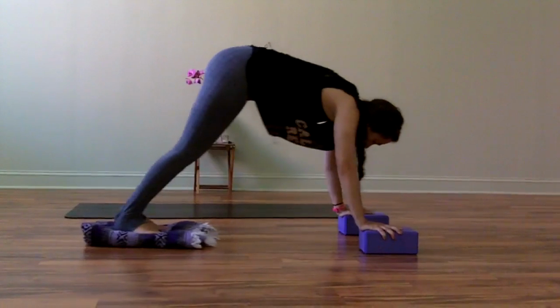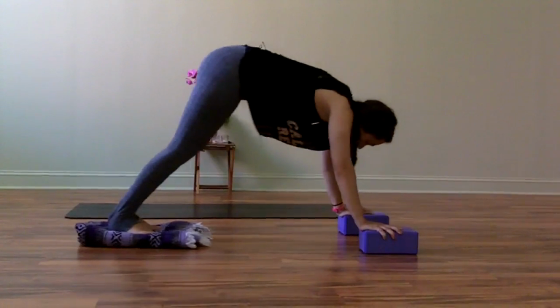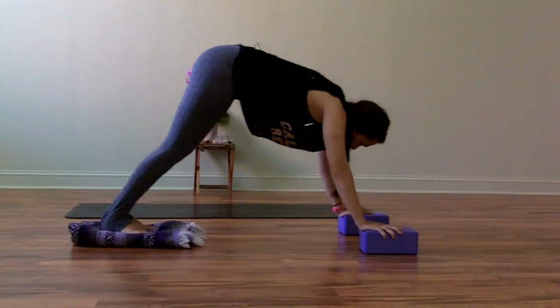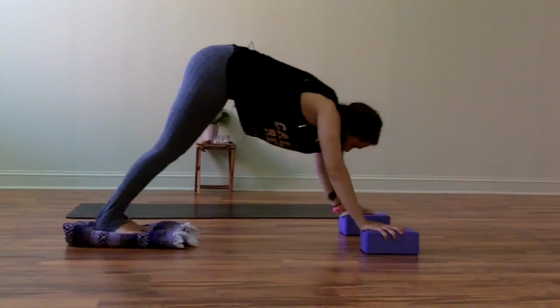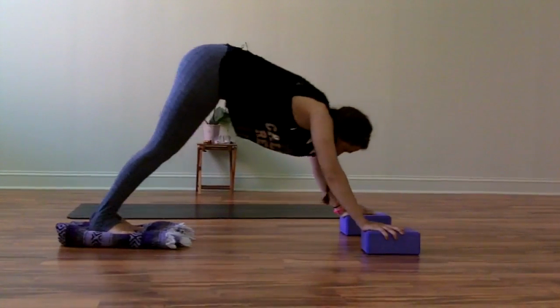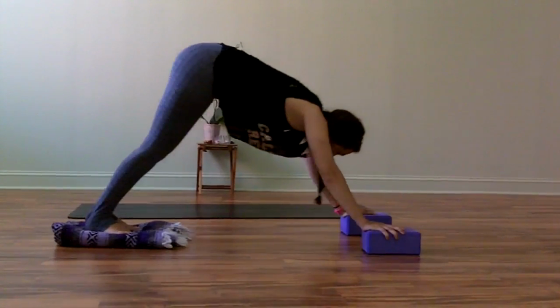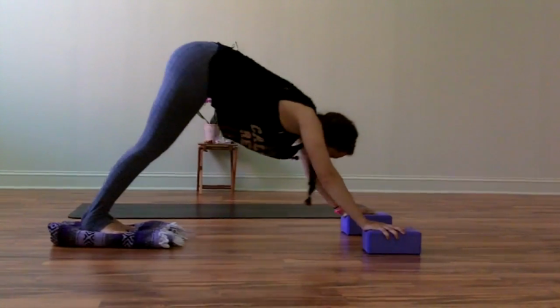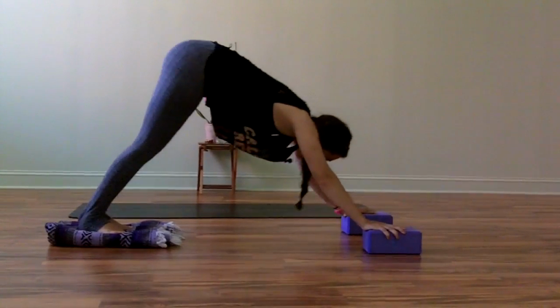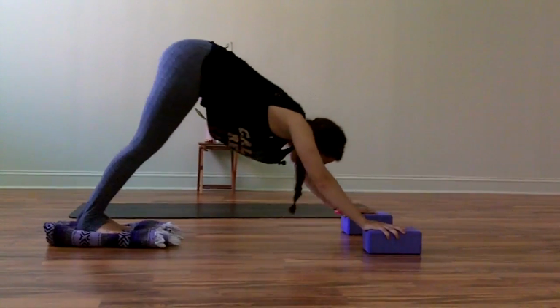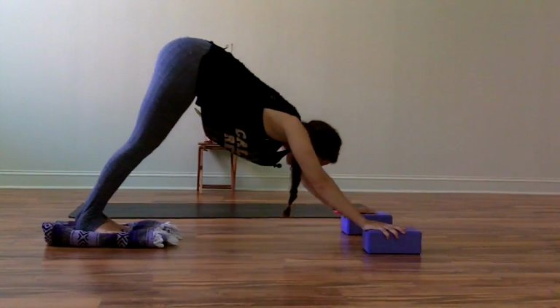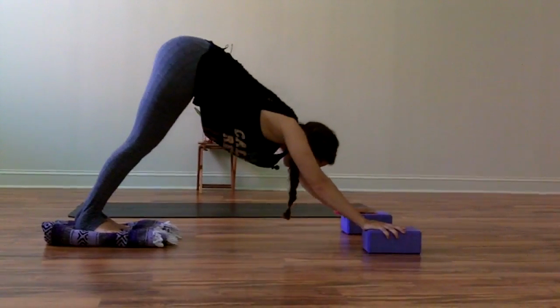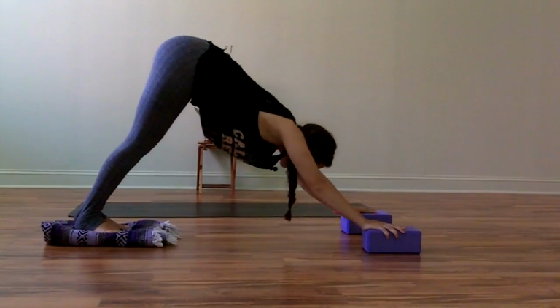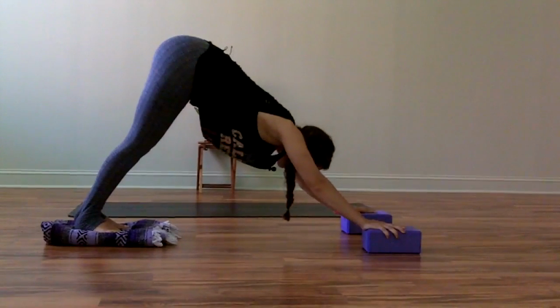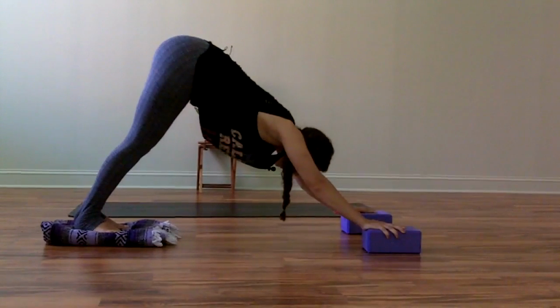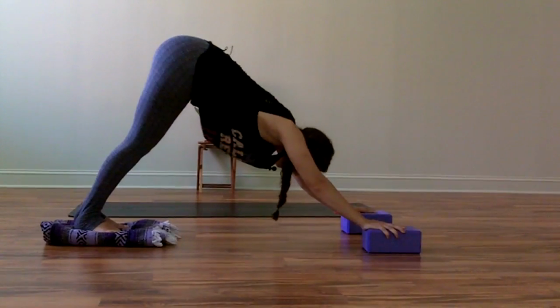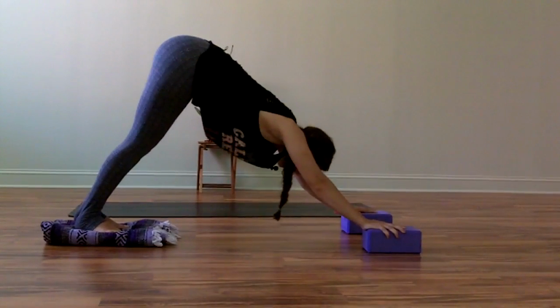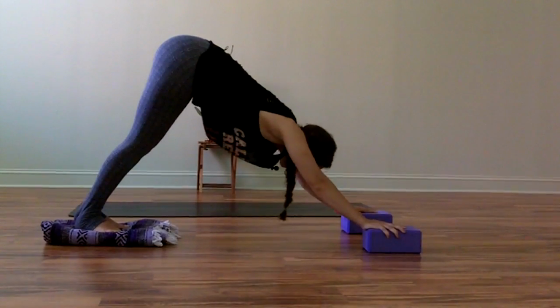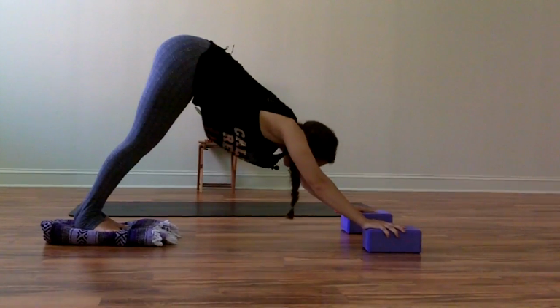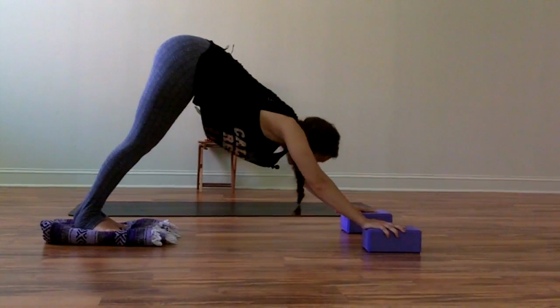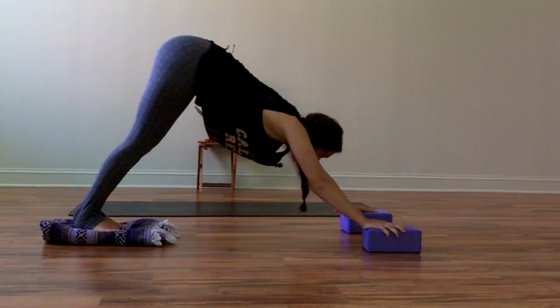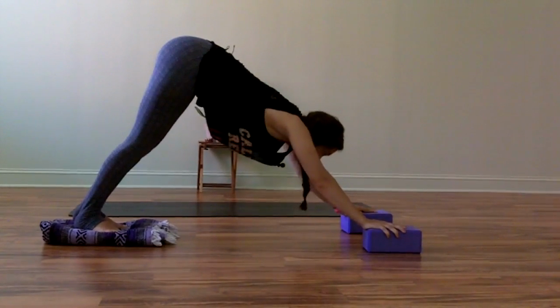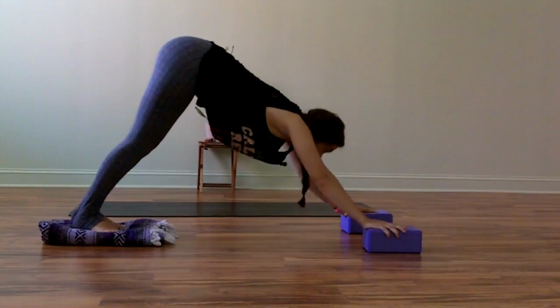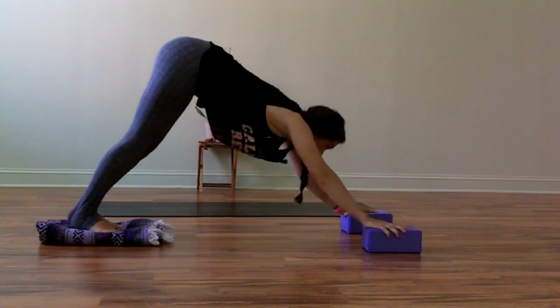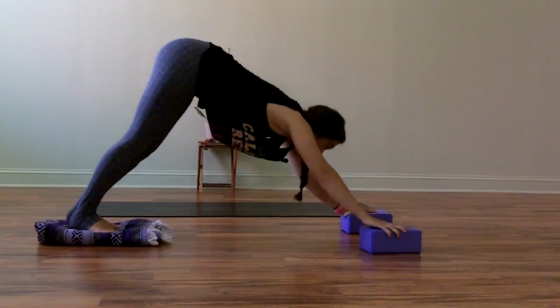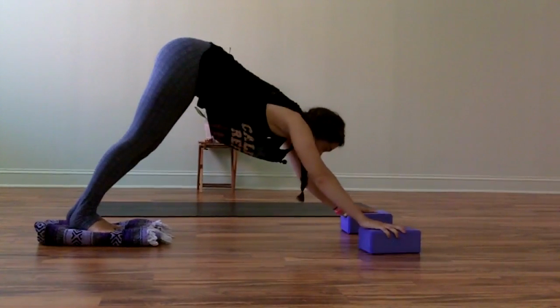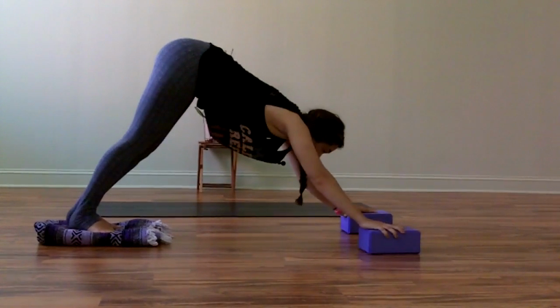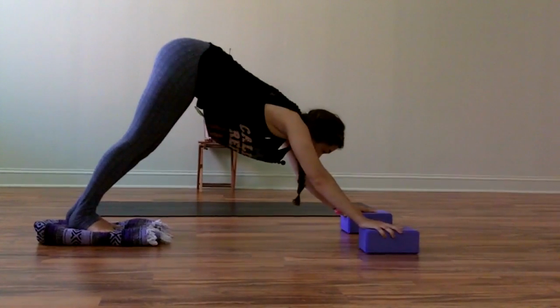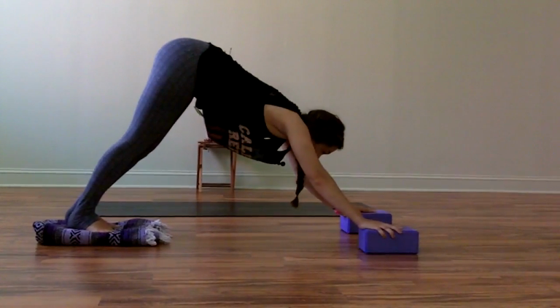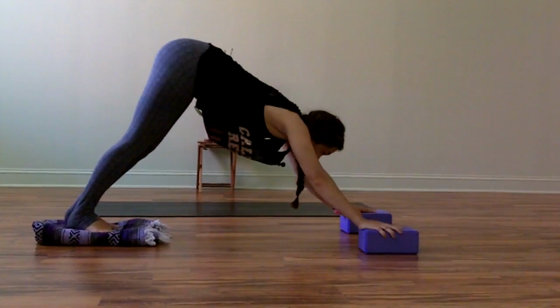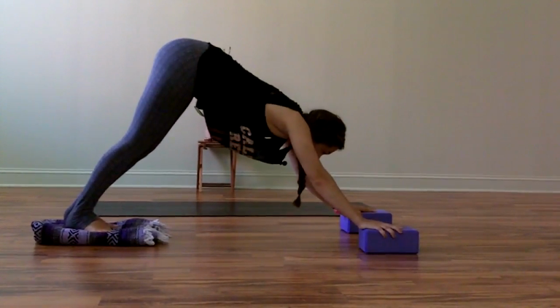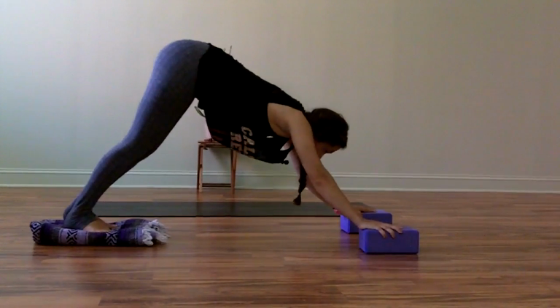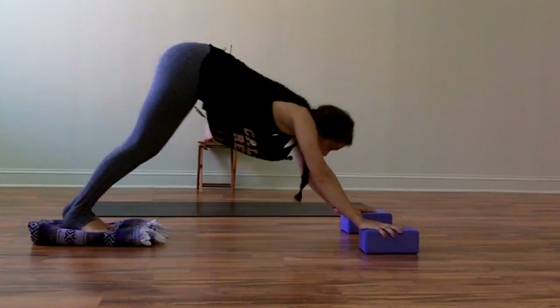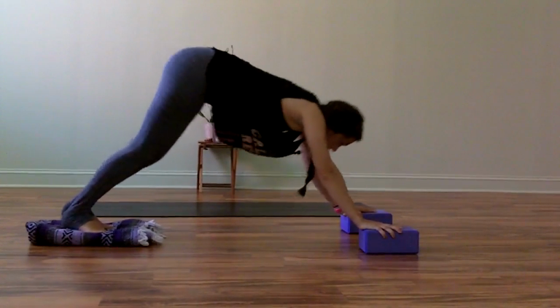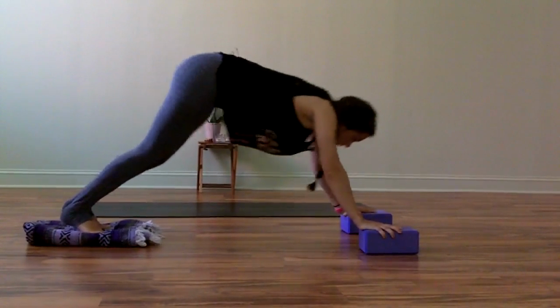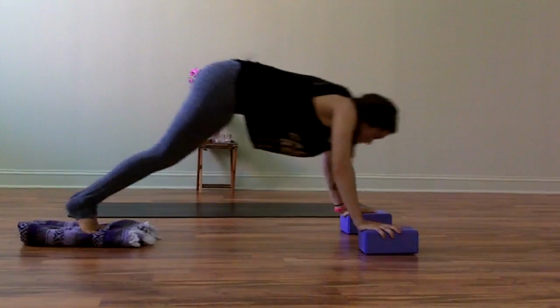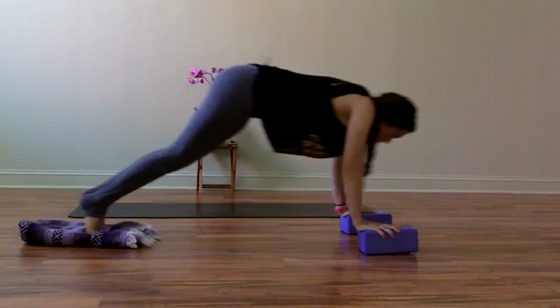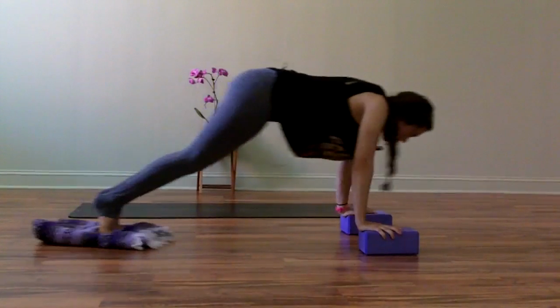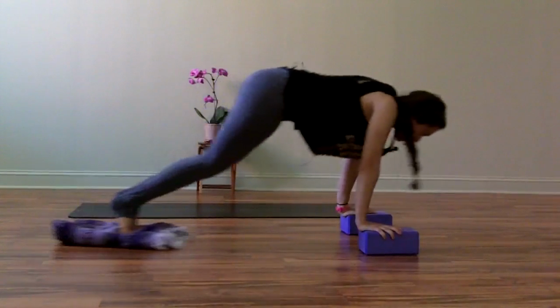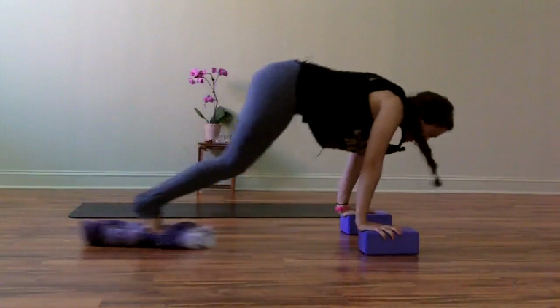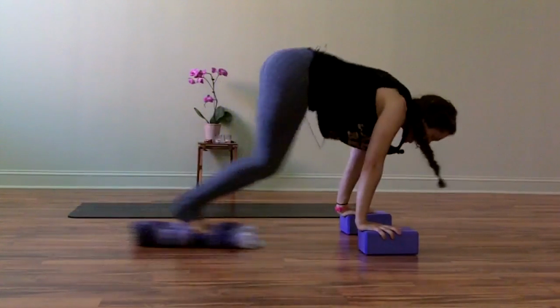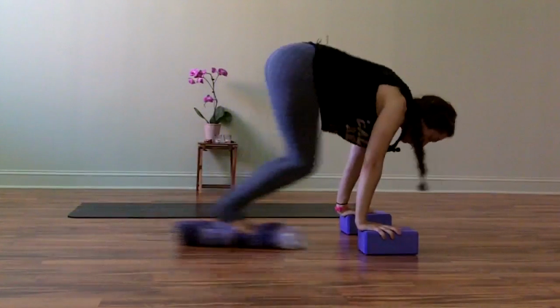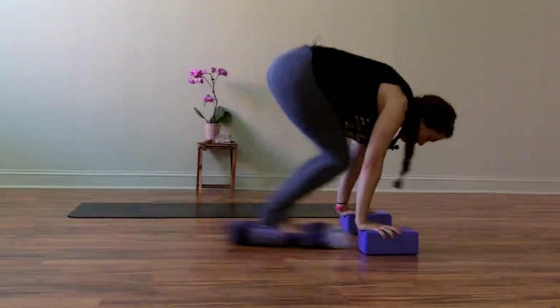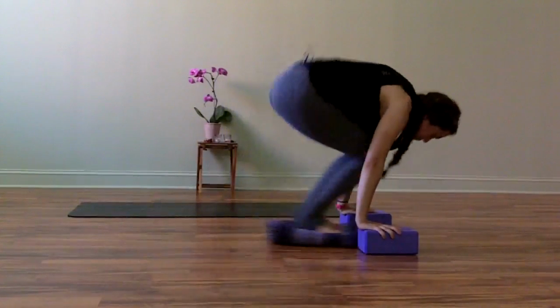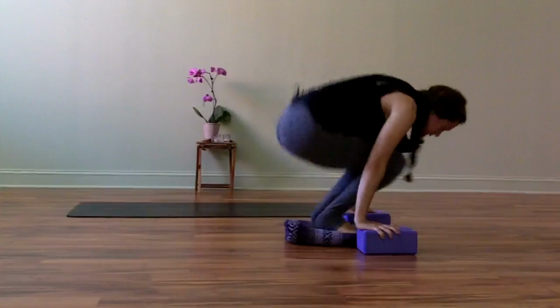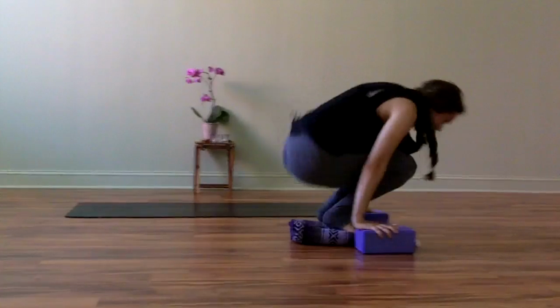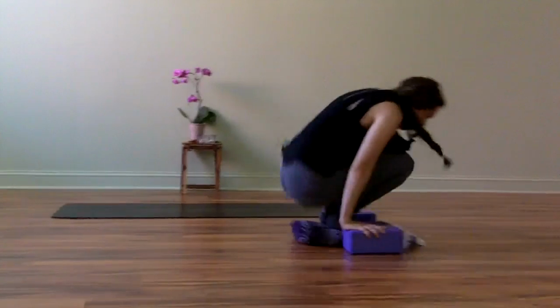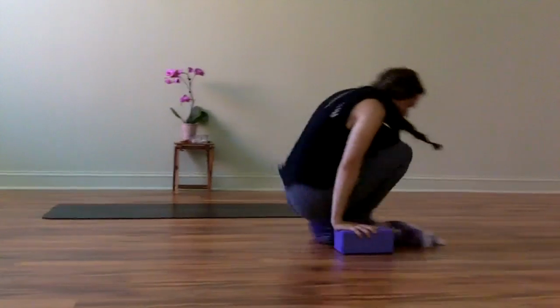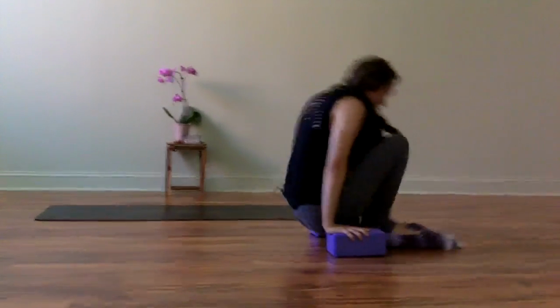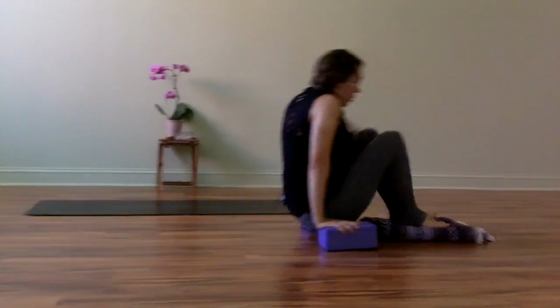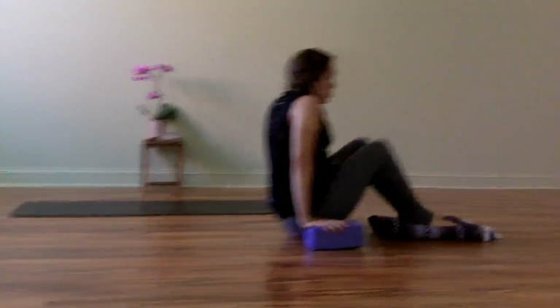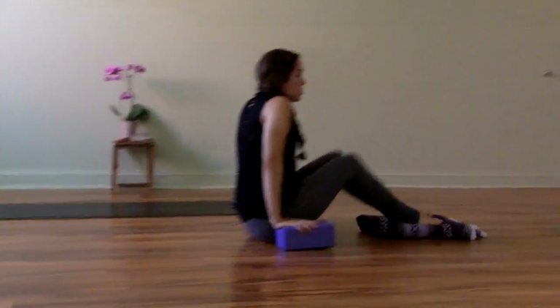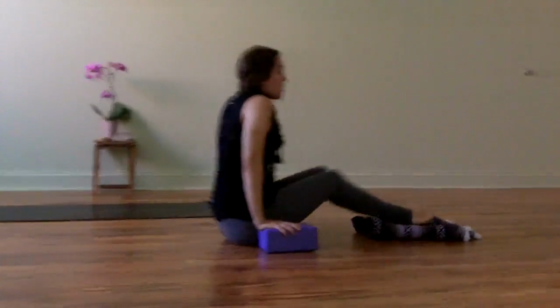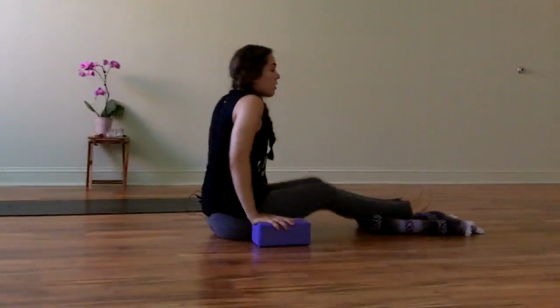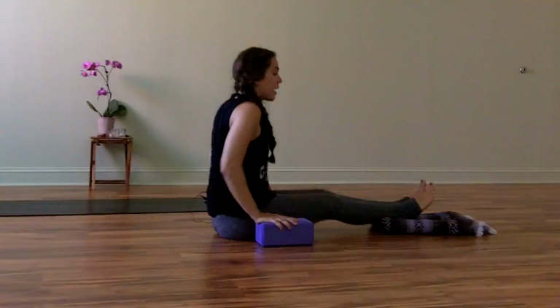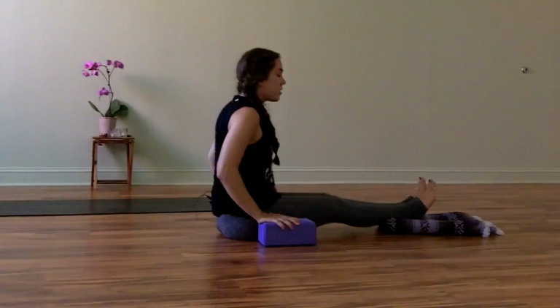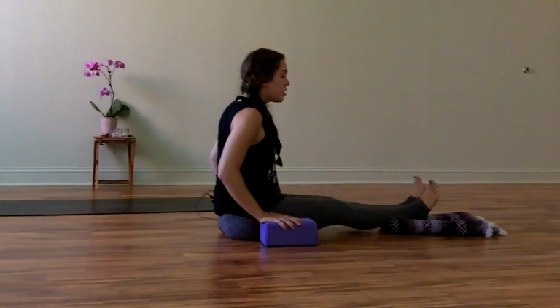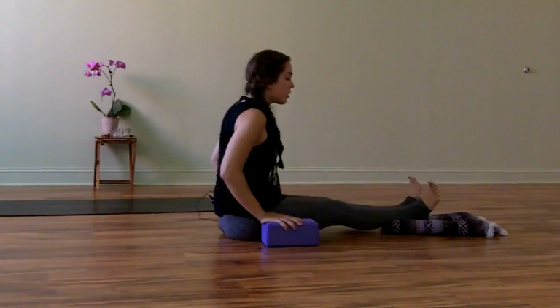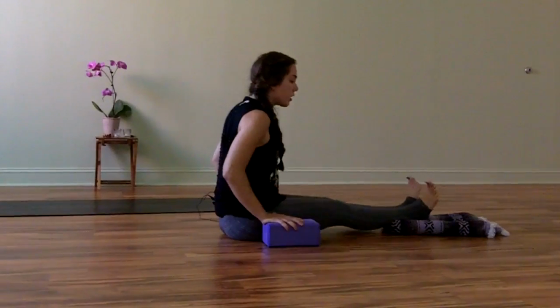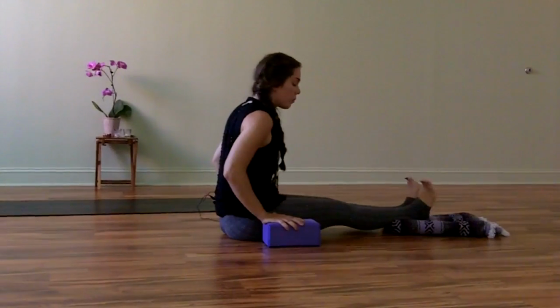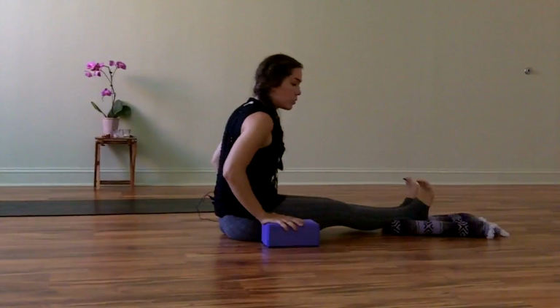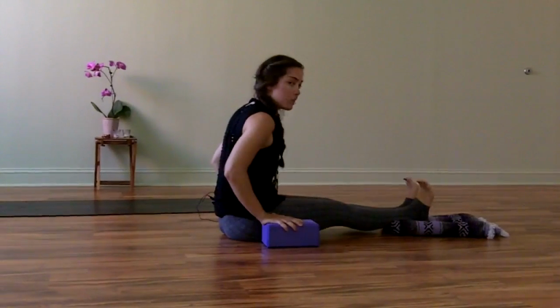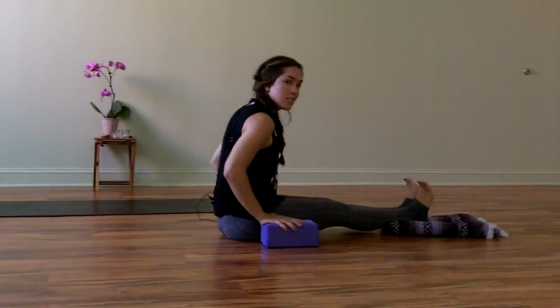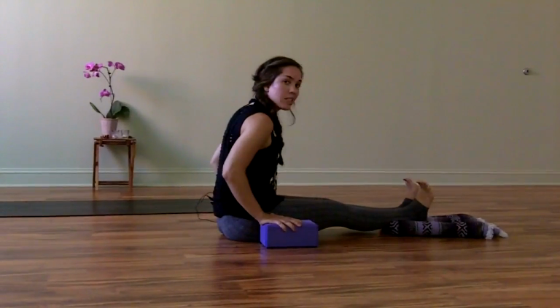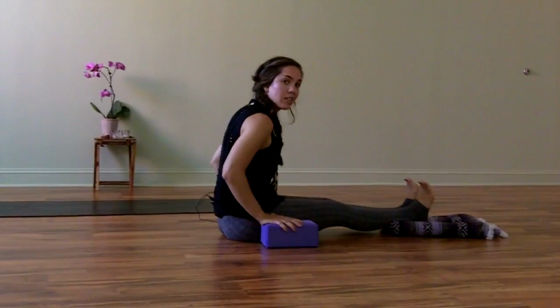If you feel comfortable with that, gaze forward and start to slide your feet all the way between your hands so you can come to a seat.